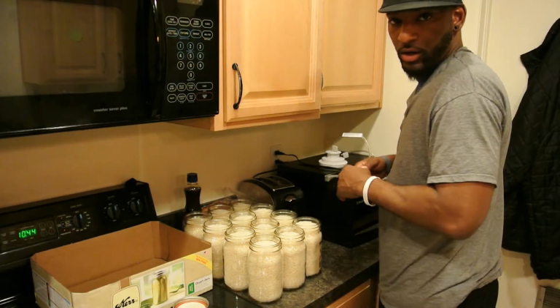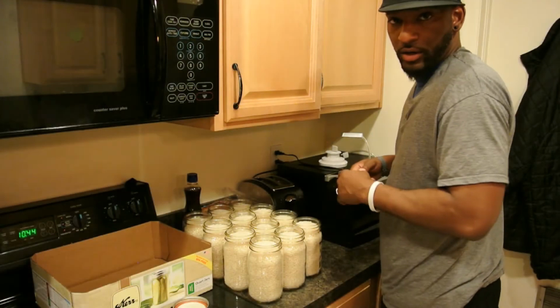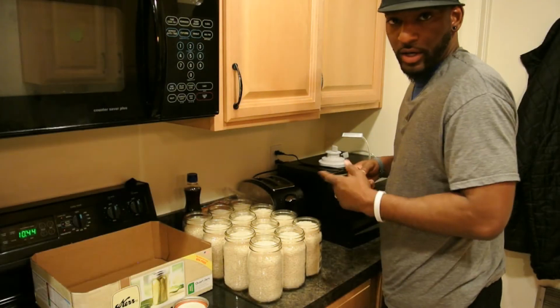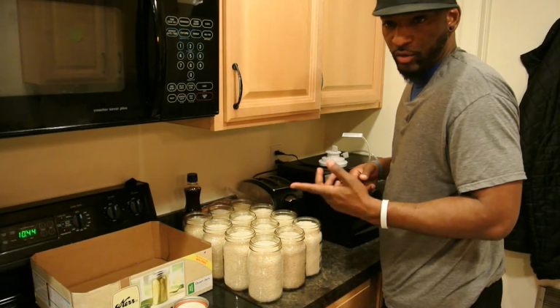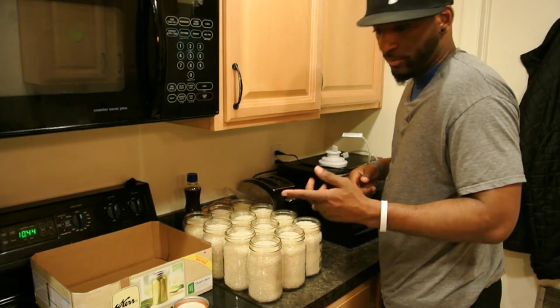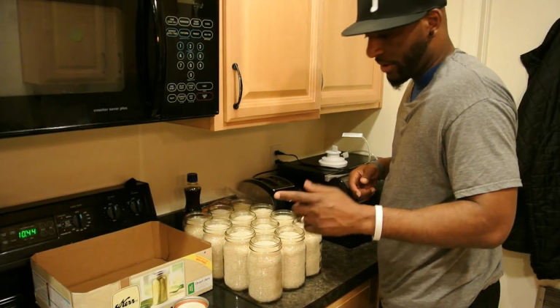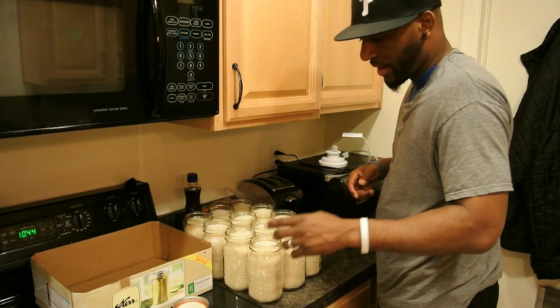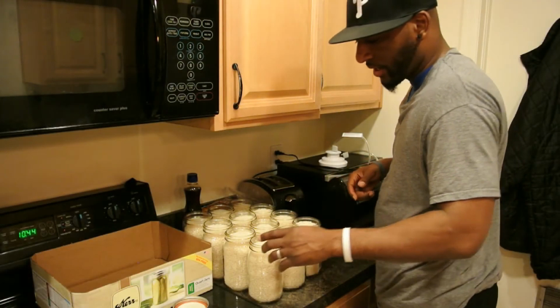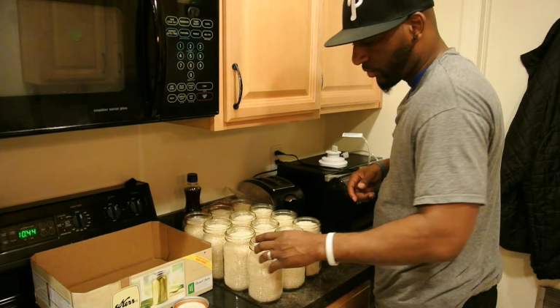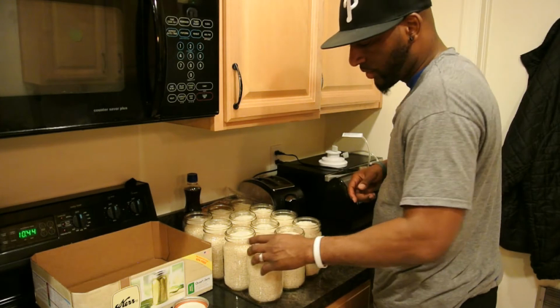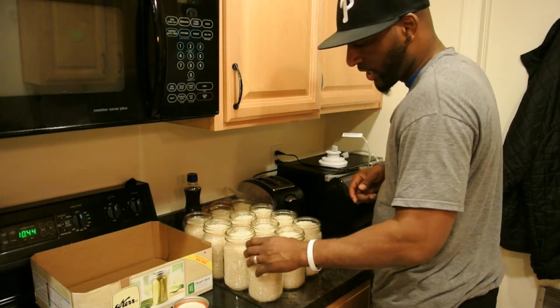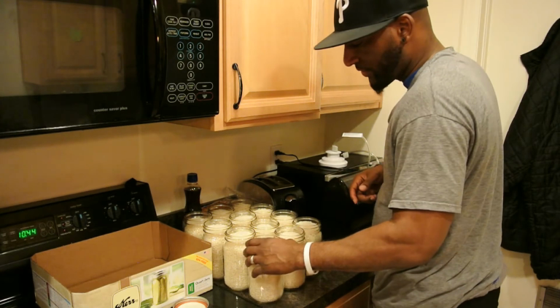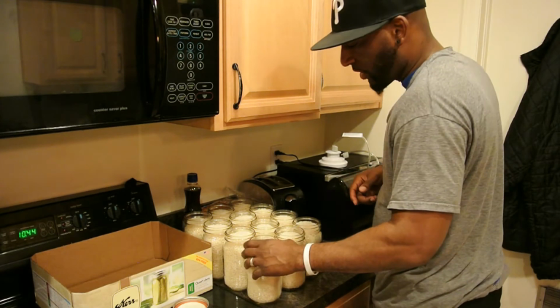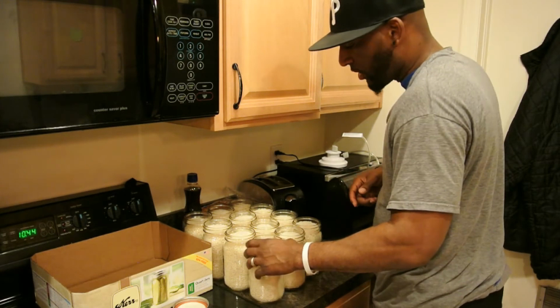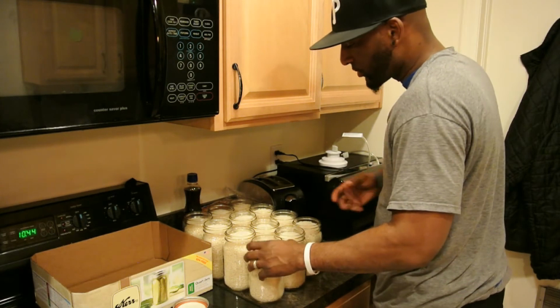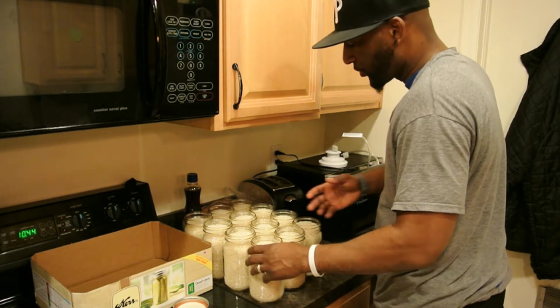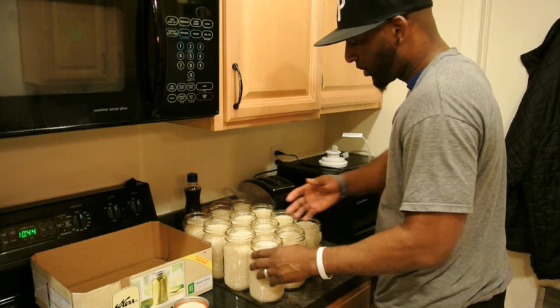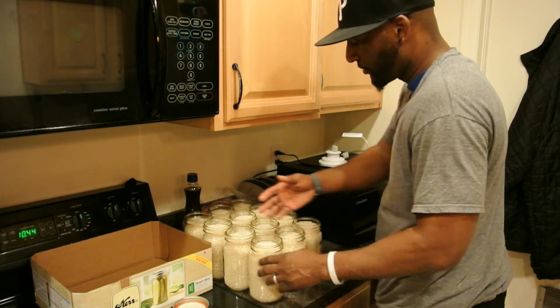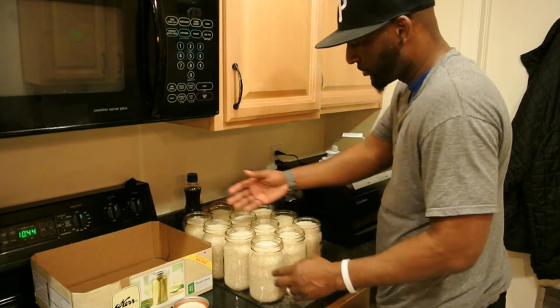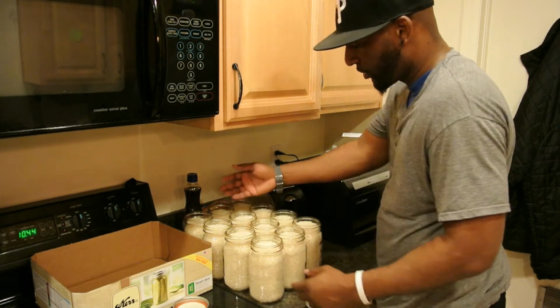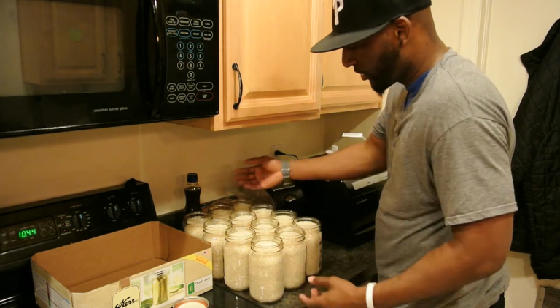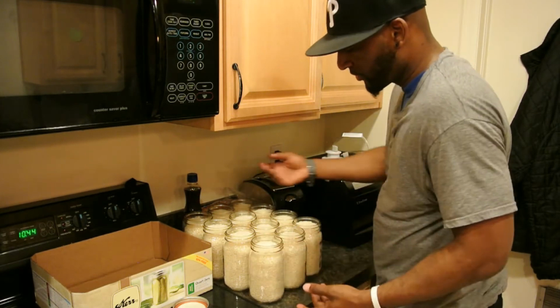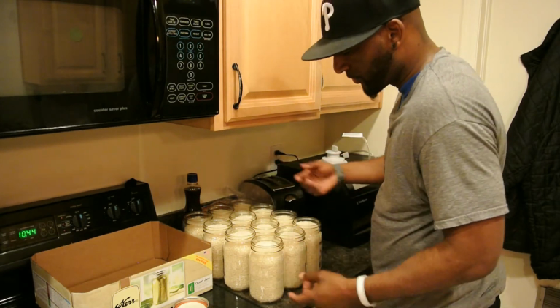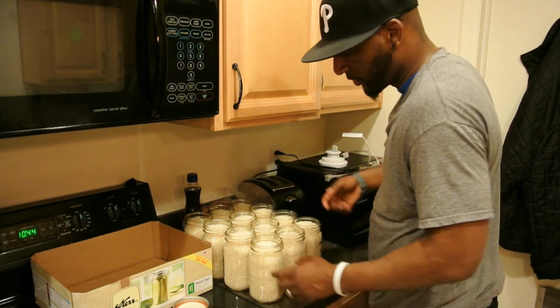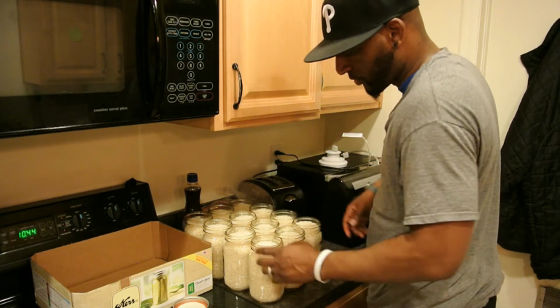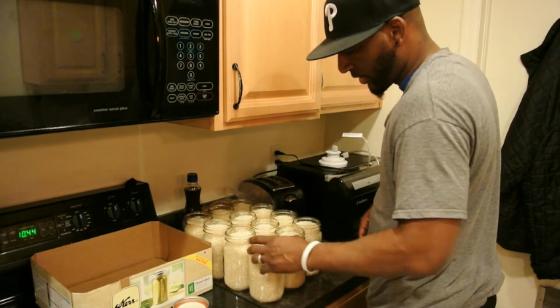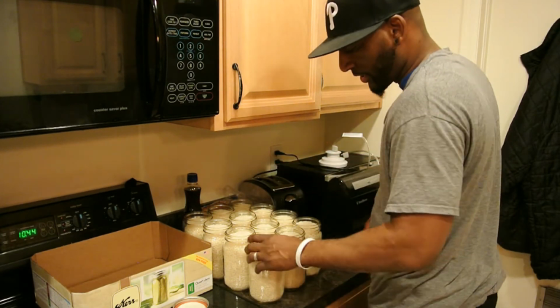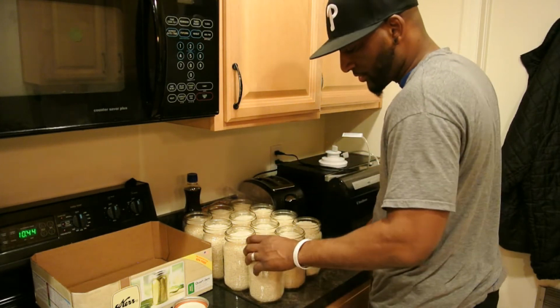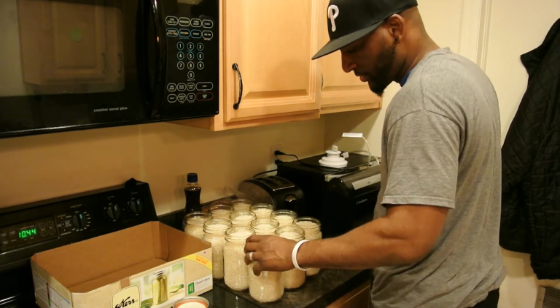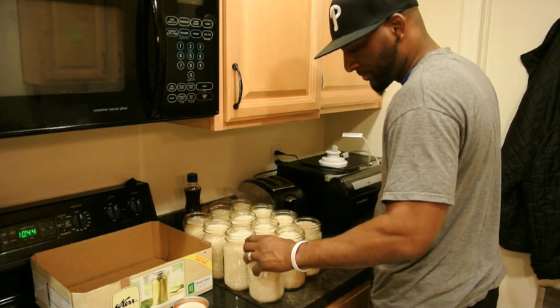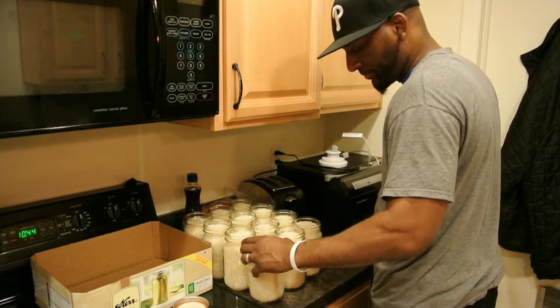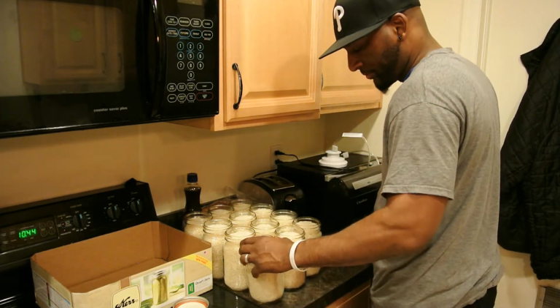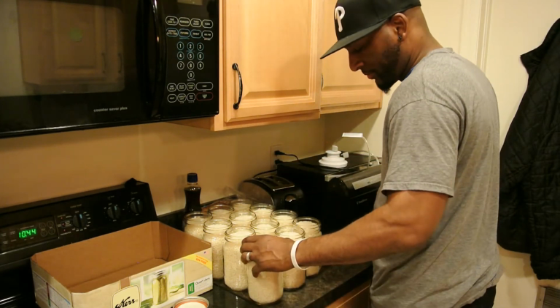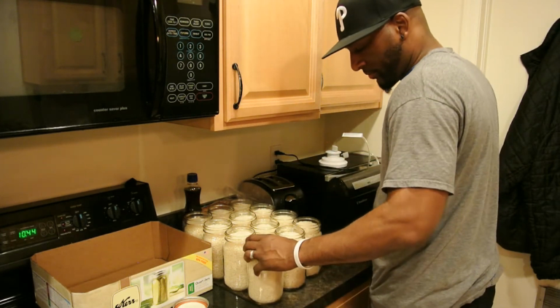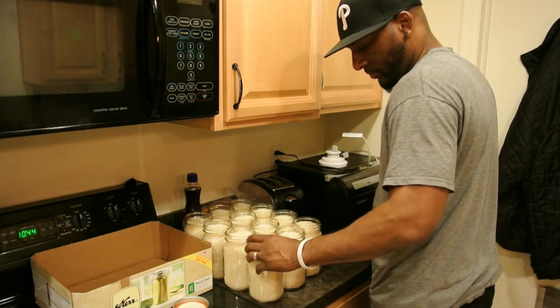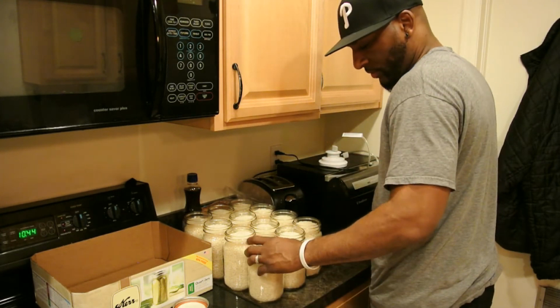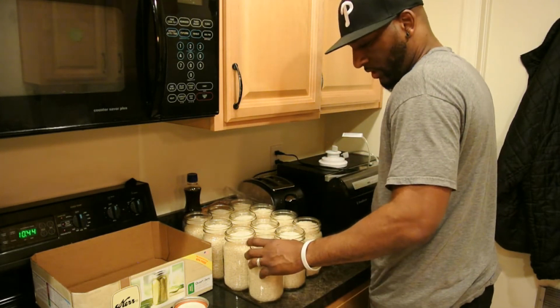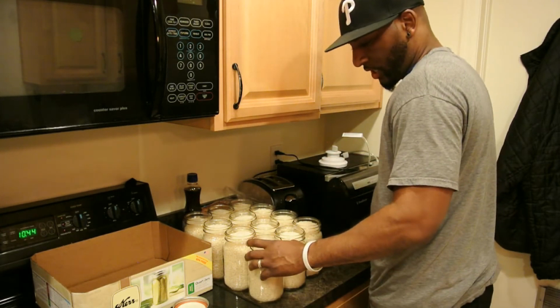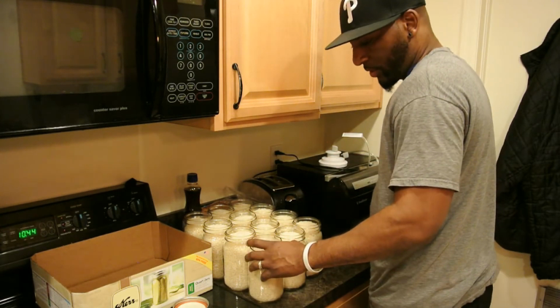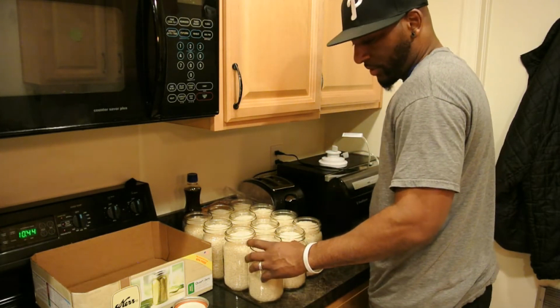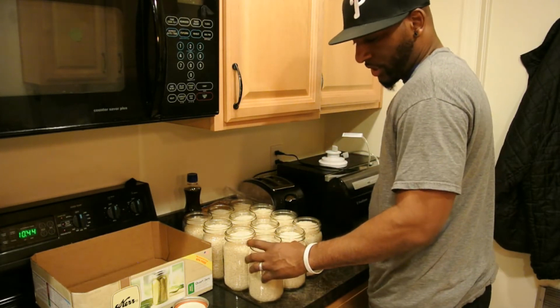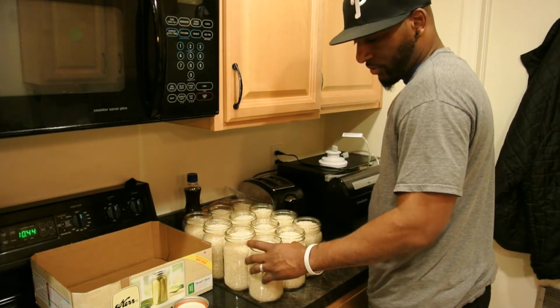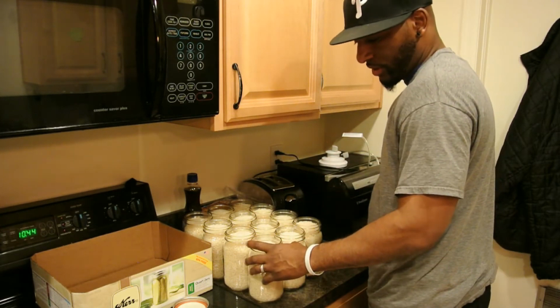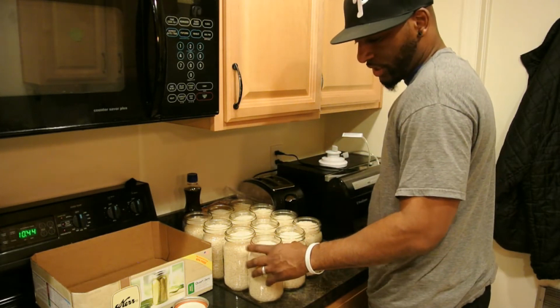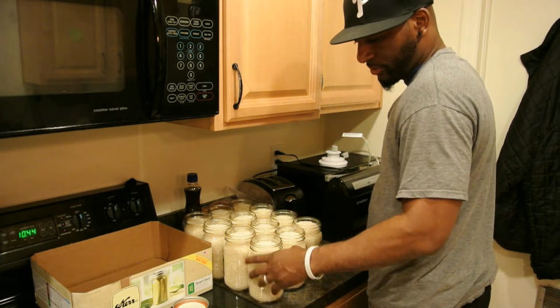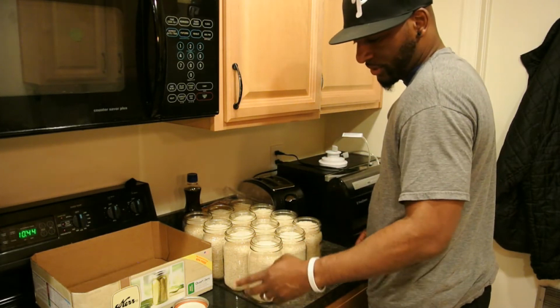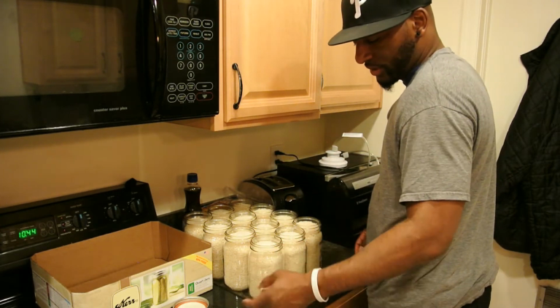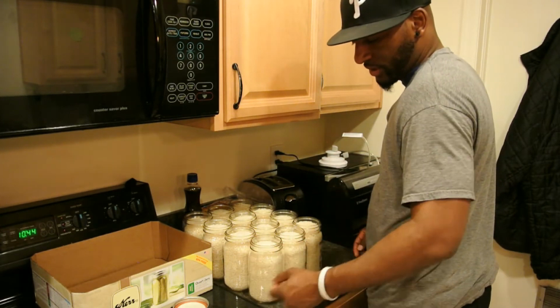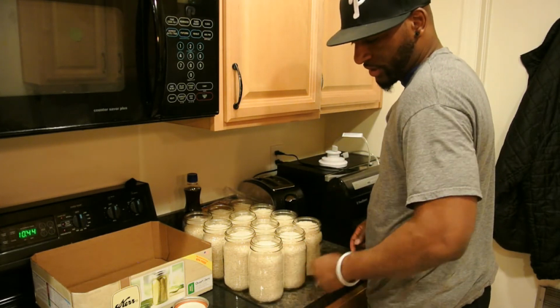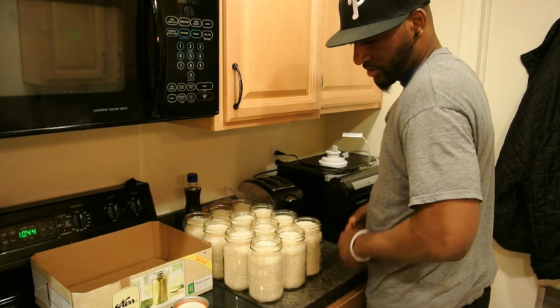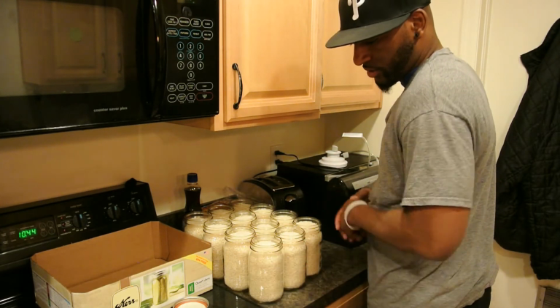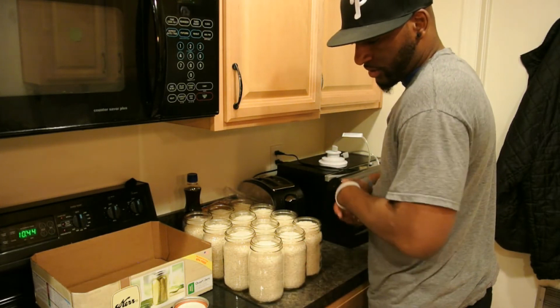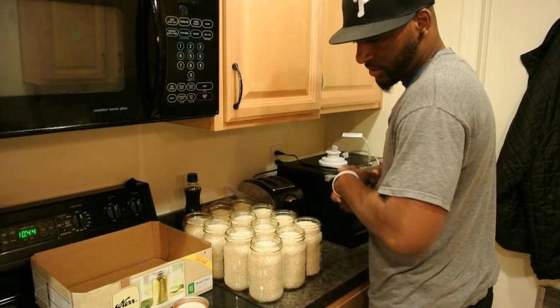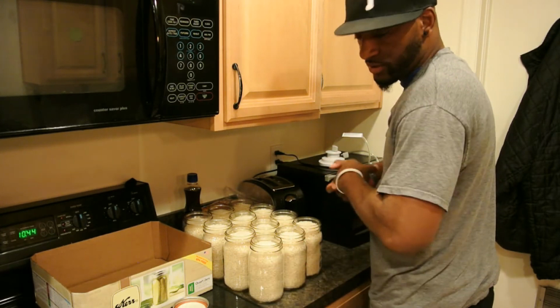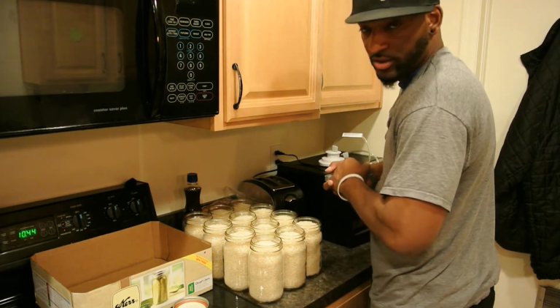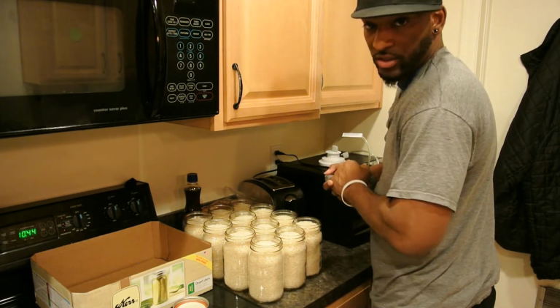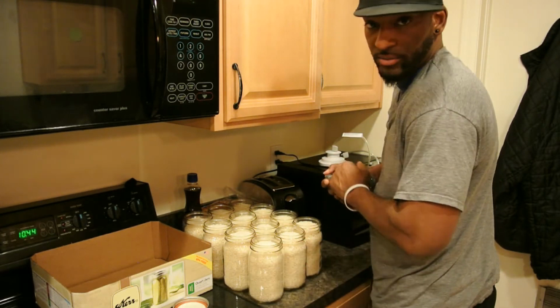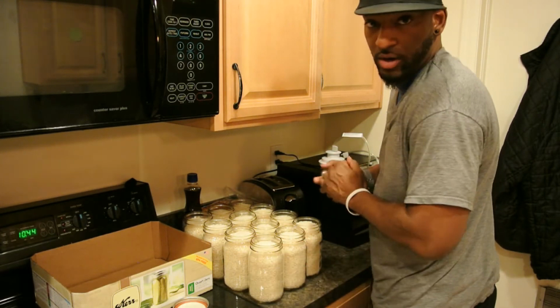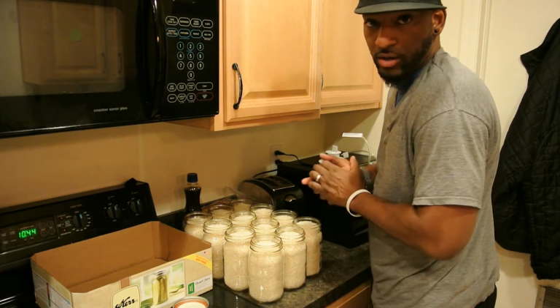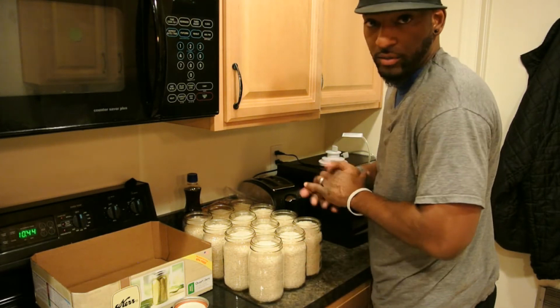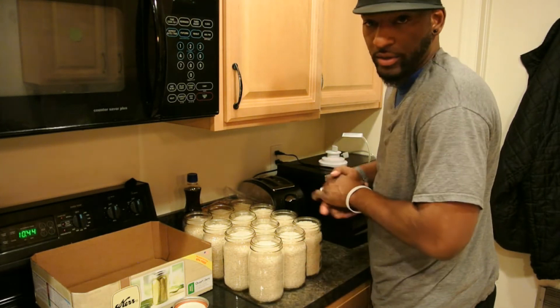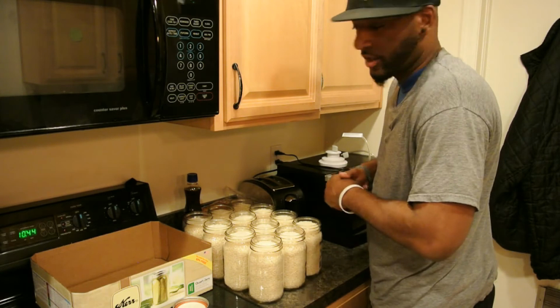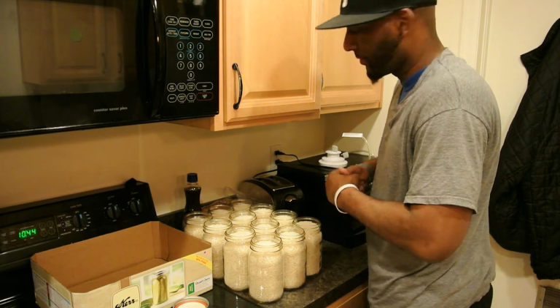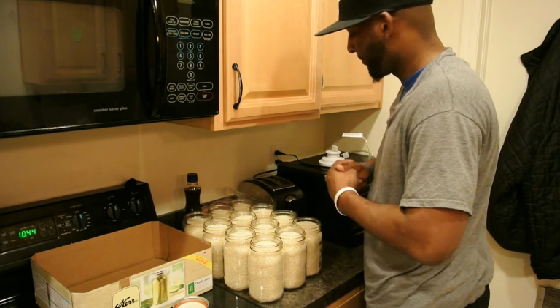Okay, we're back and we have all 12 jars full of rice. Now we'll get ready to put the lids on and seal them all the way up.